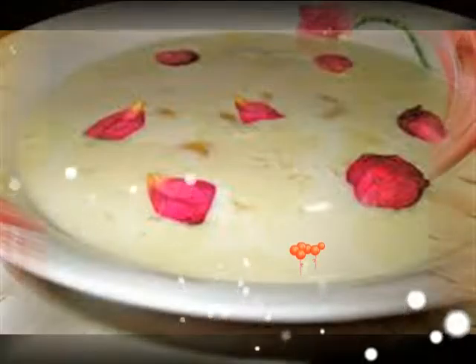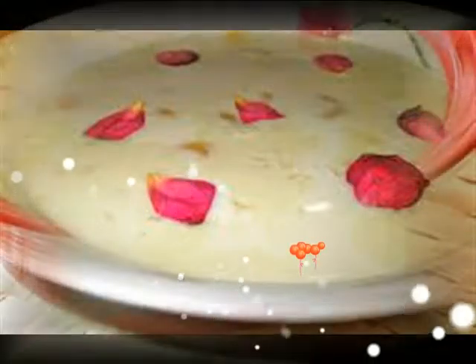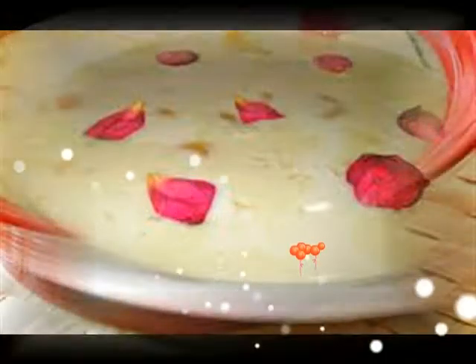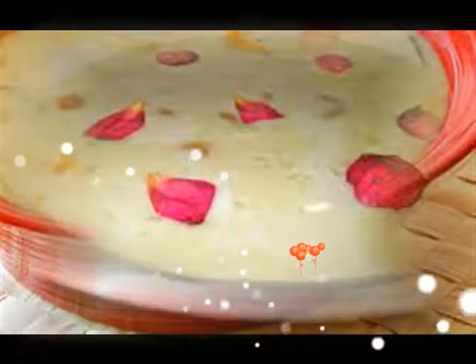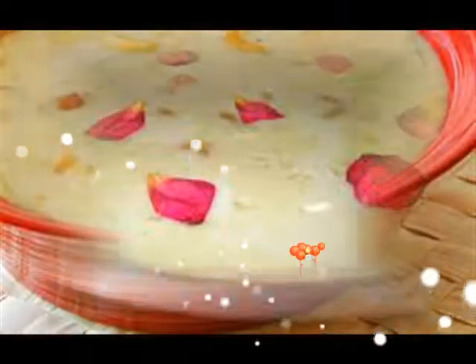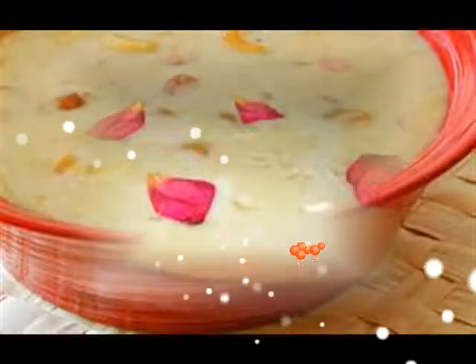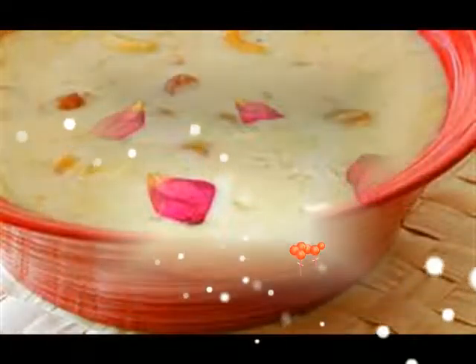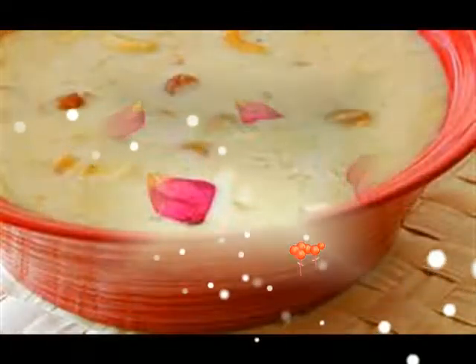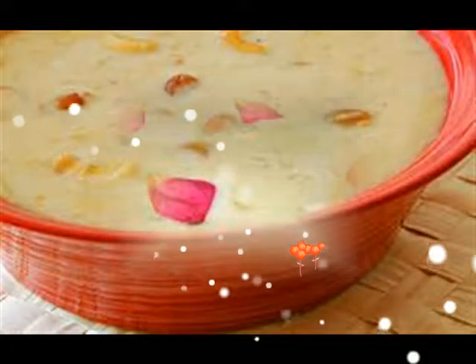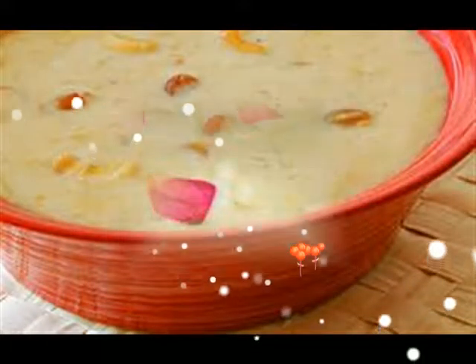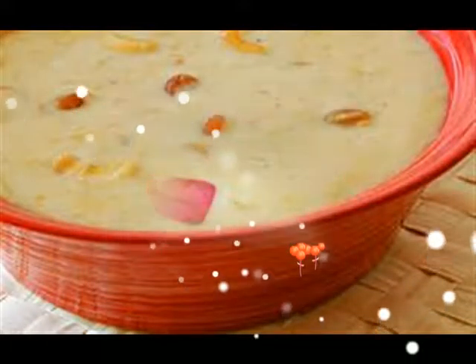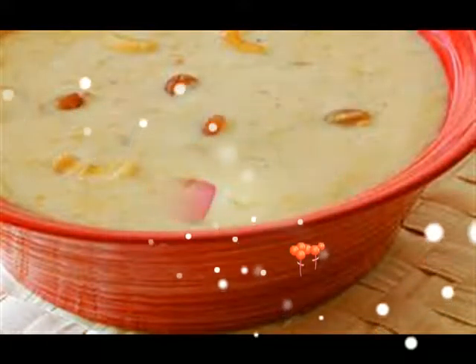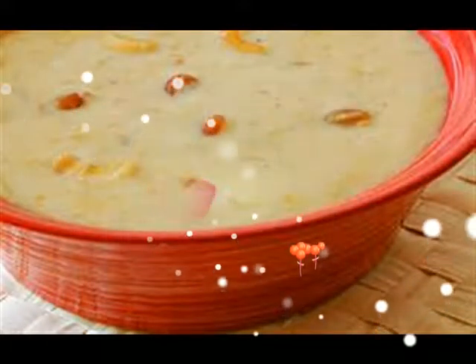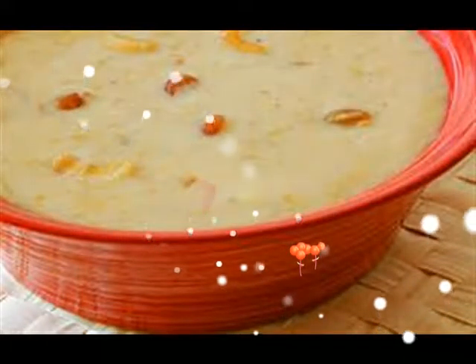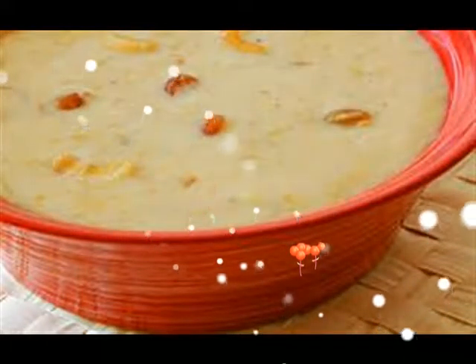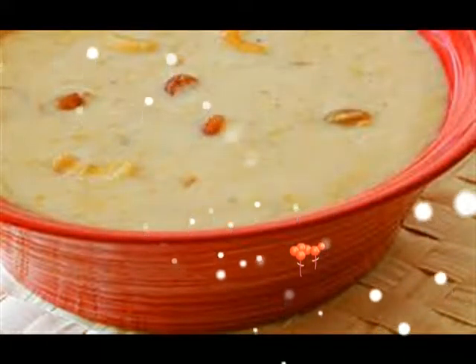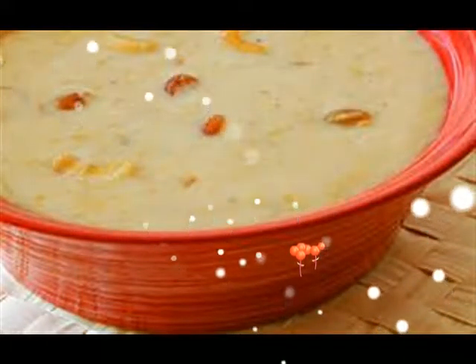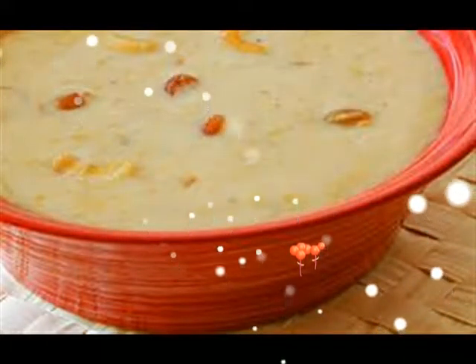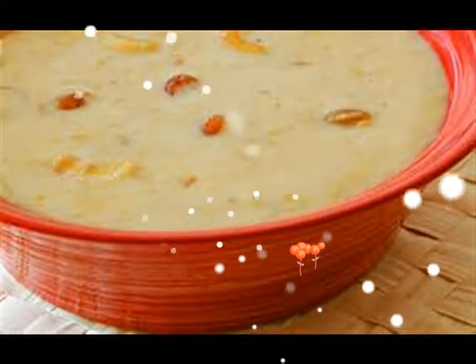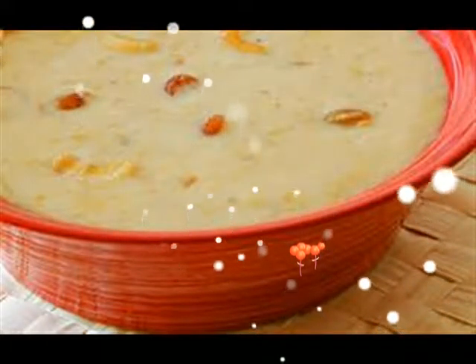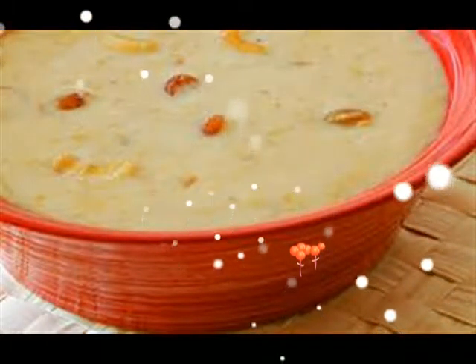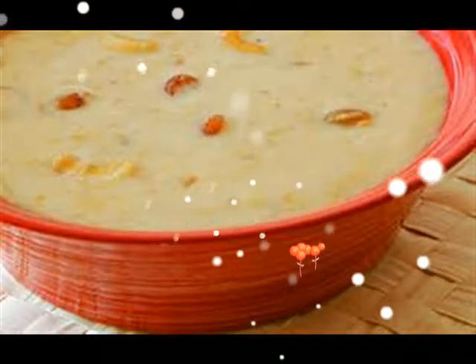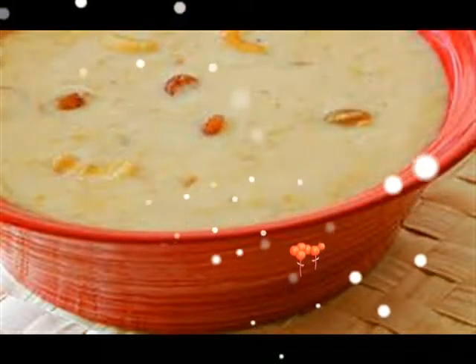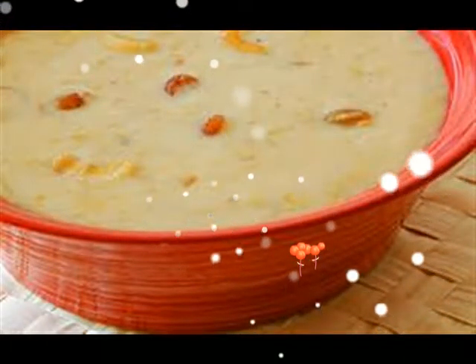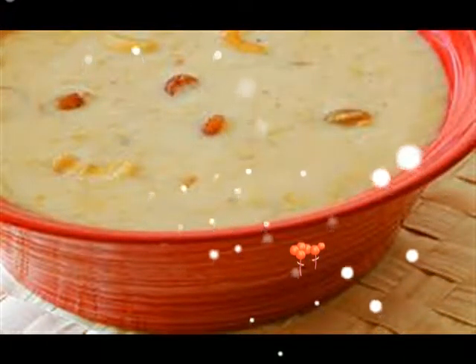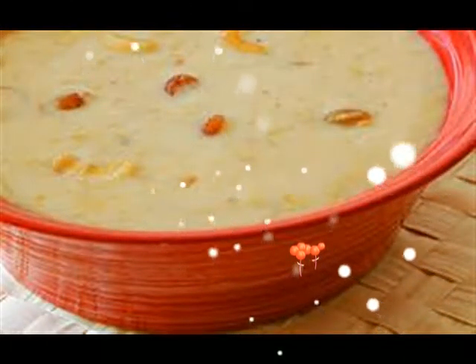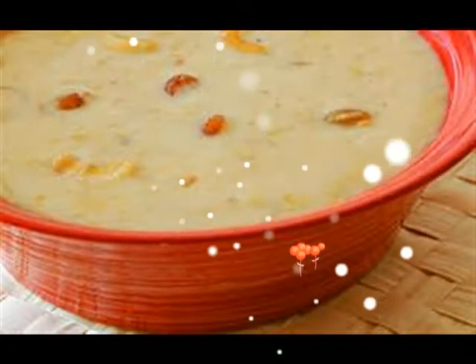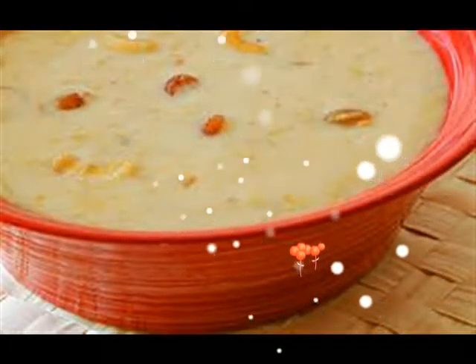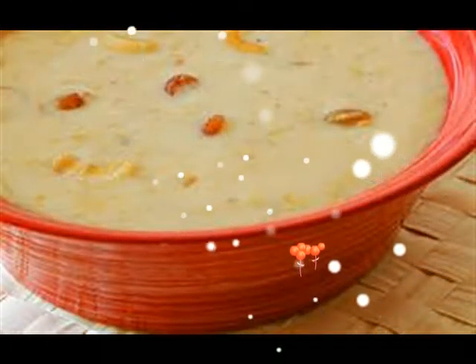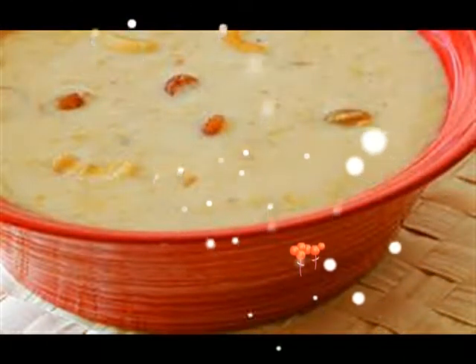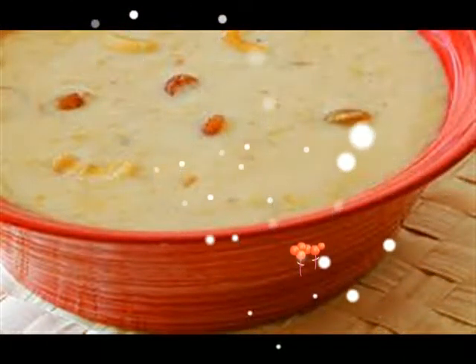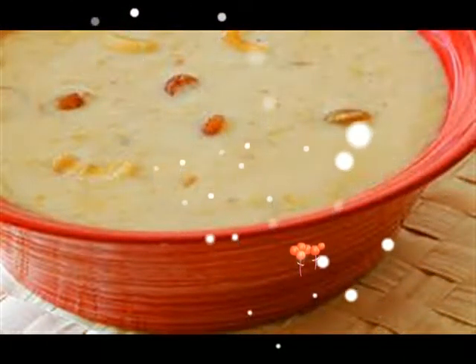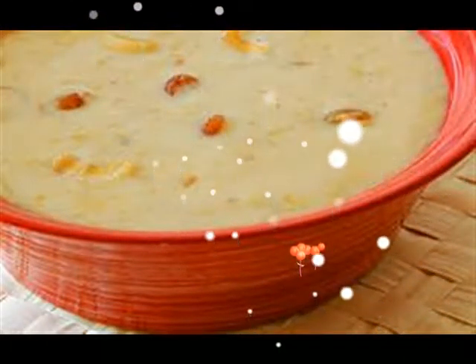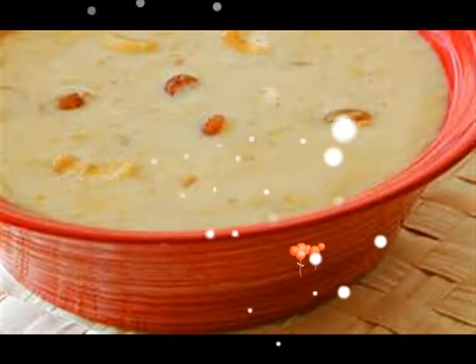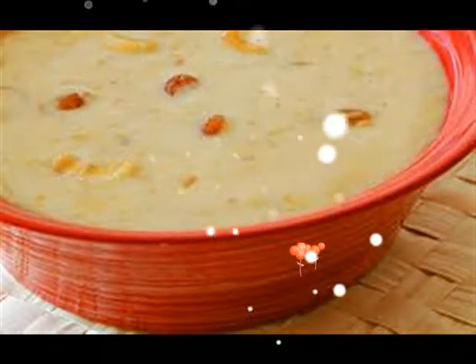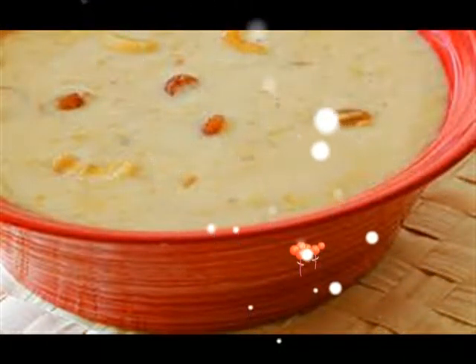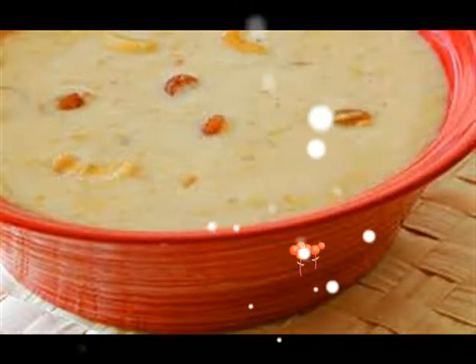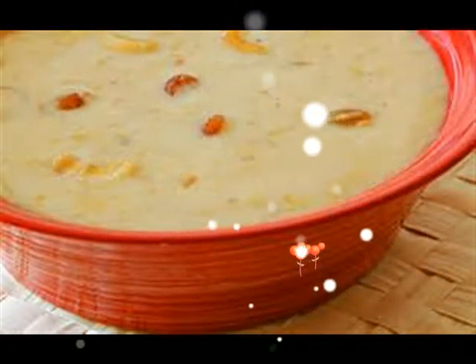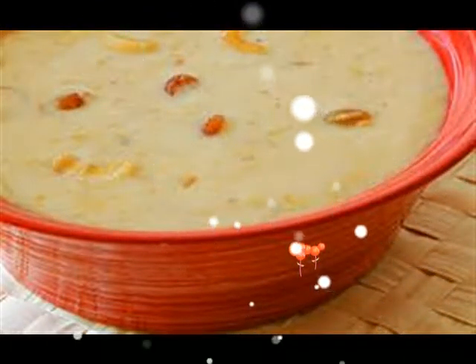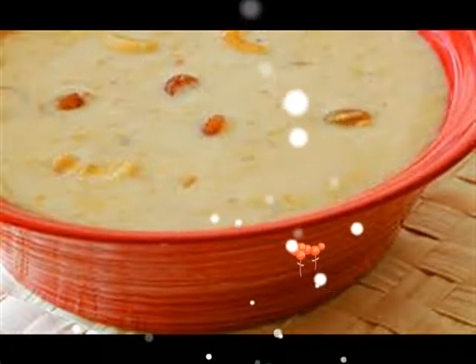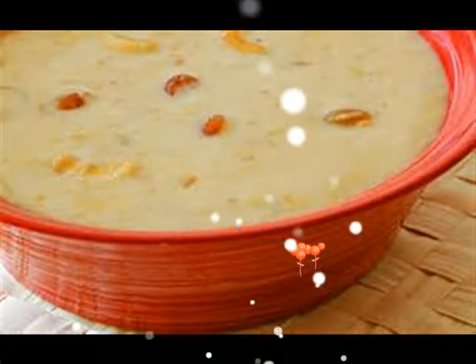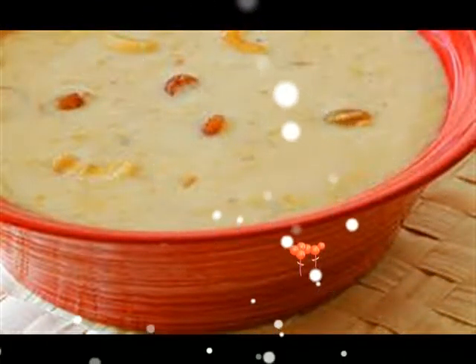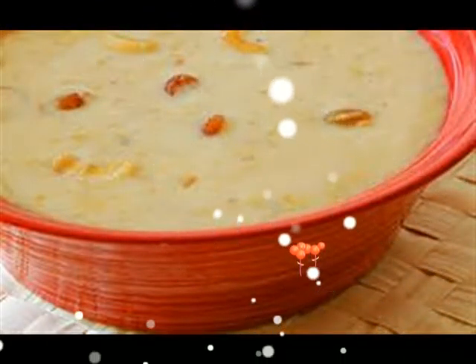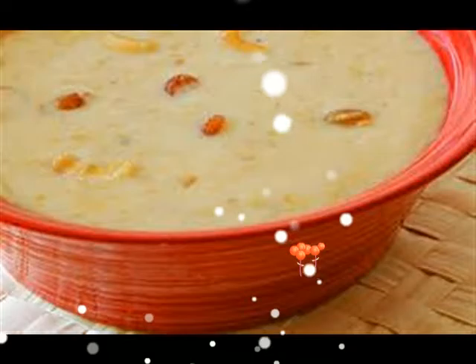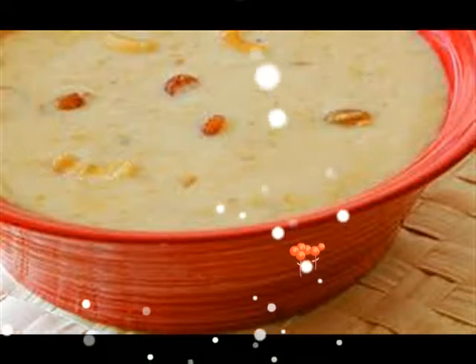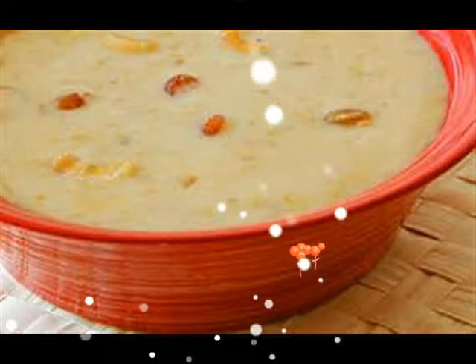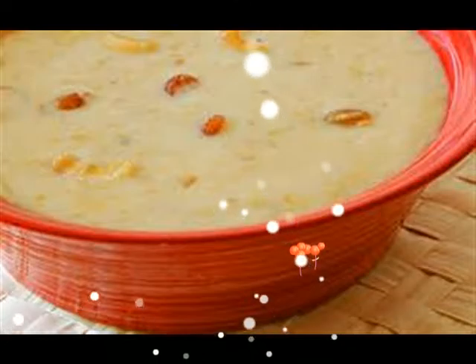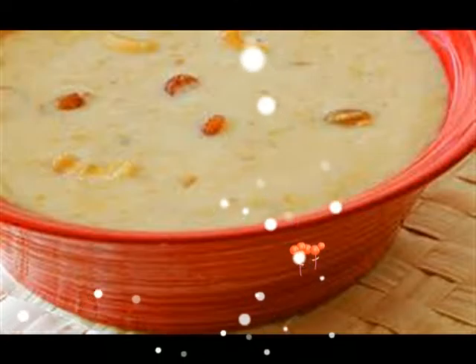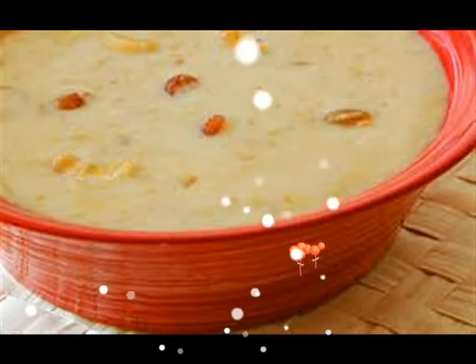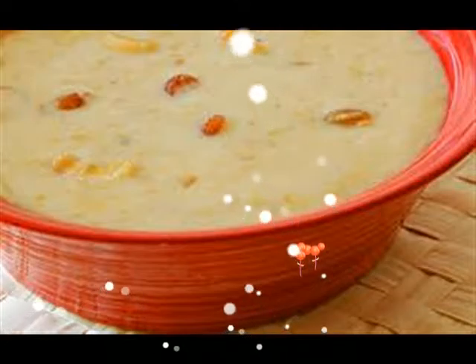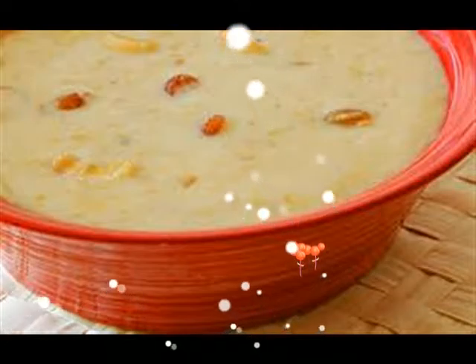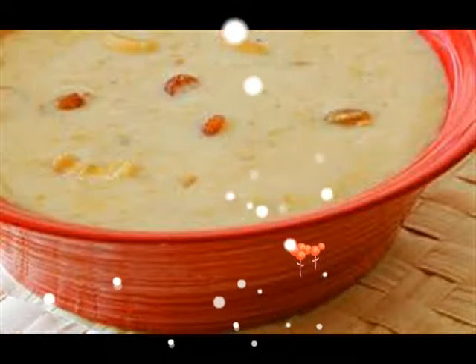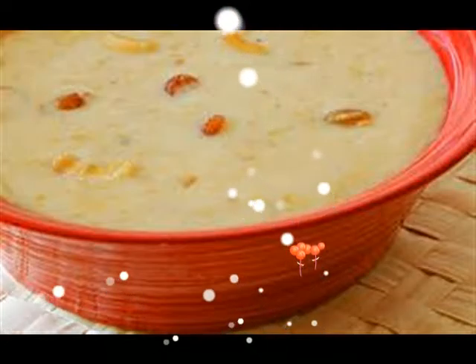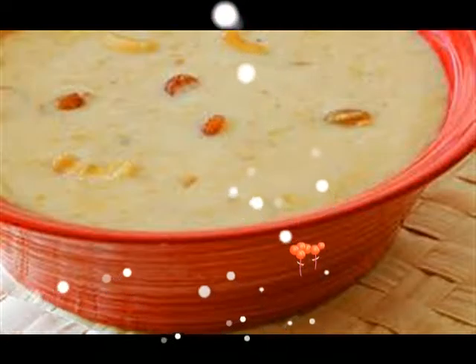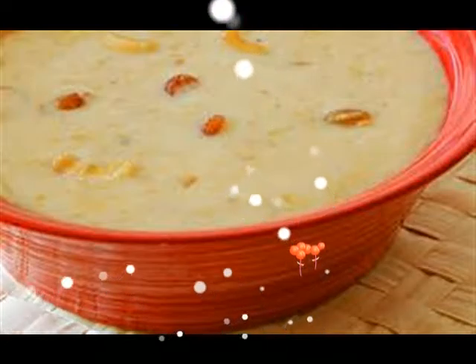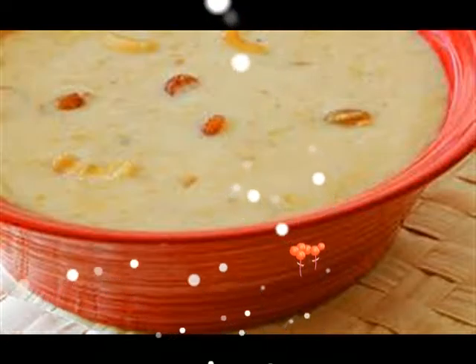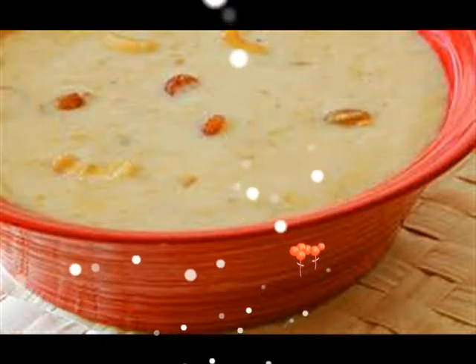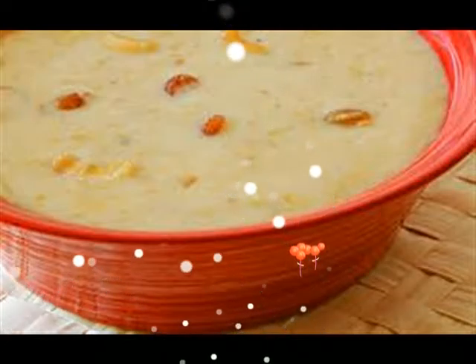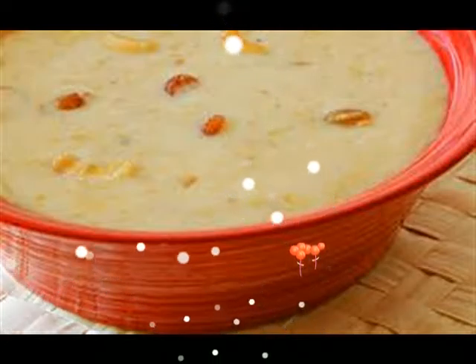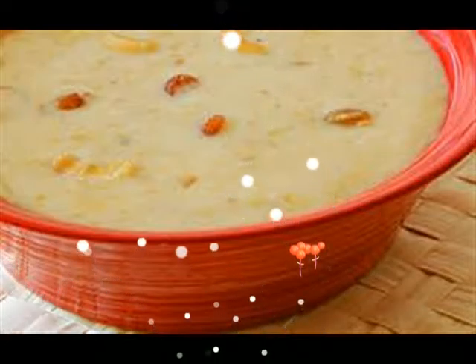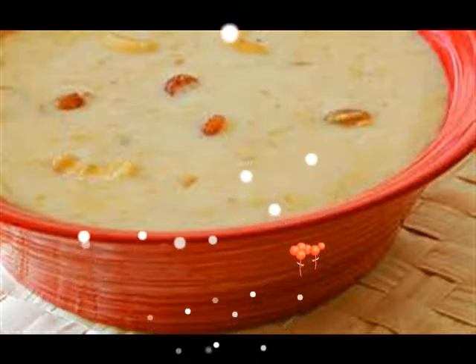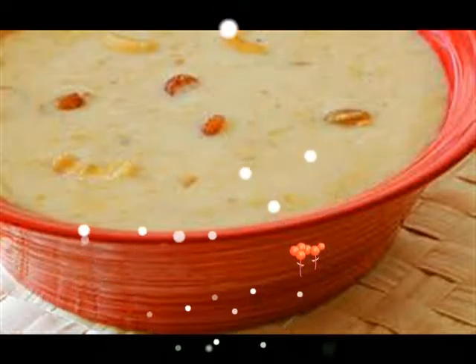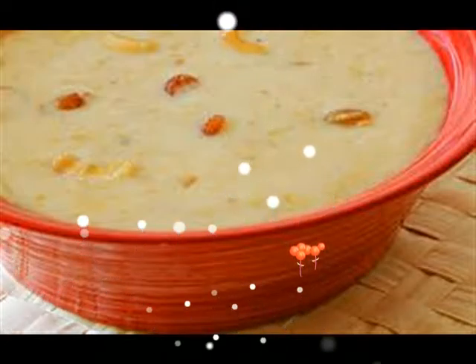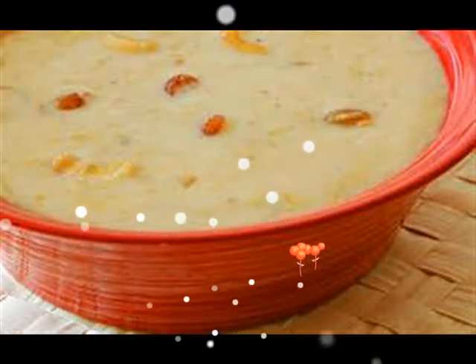Refrigerate to chill. Garnish with almonds and serve.